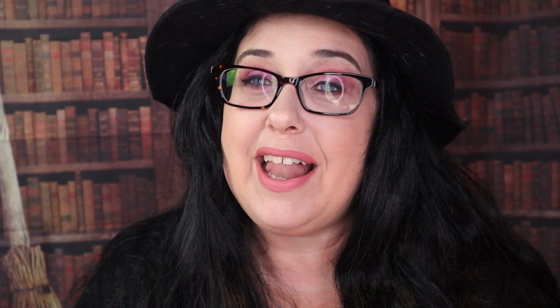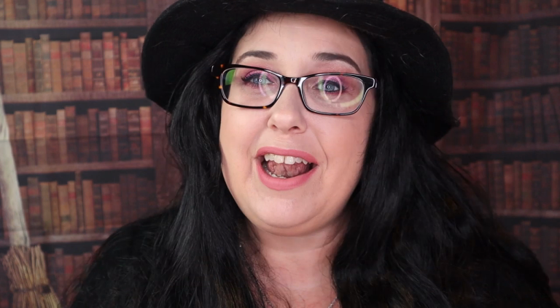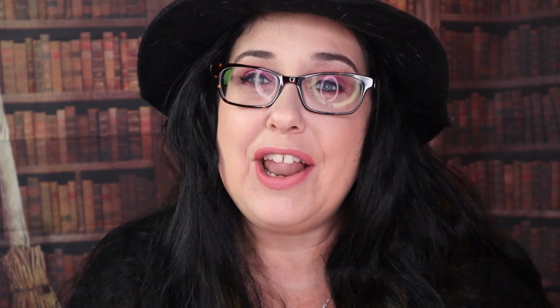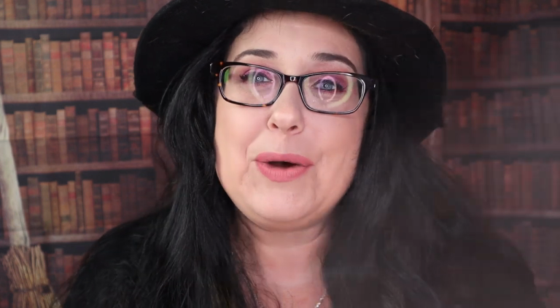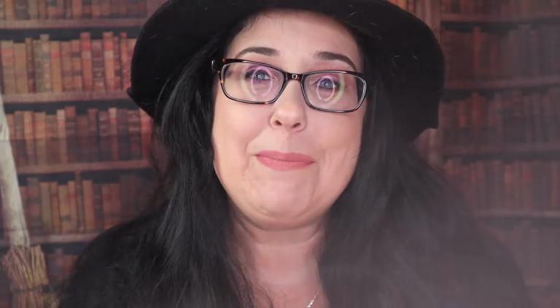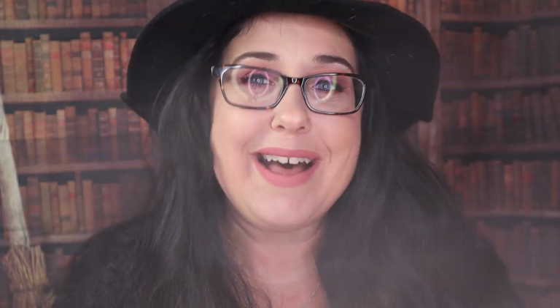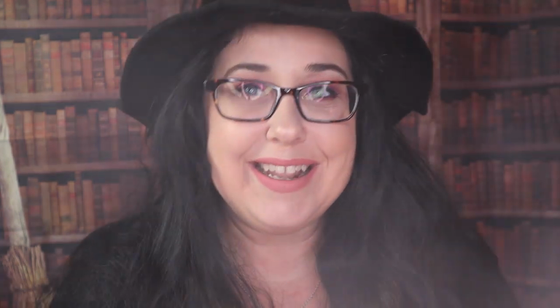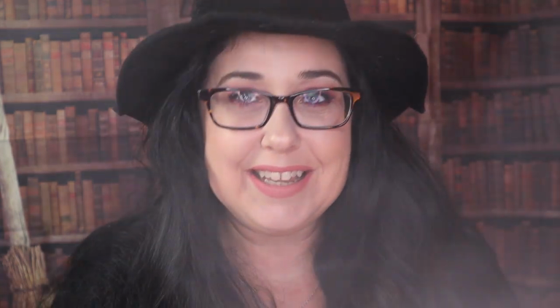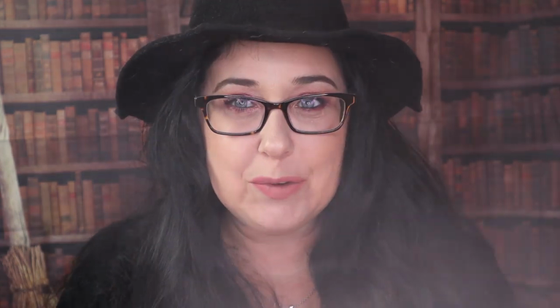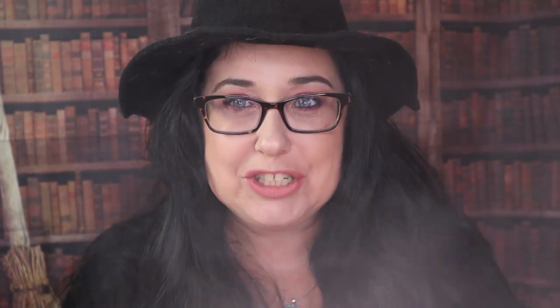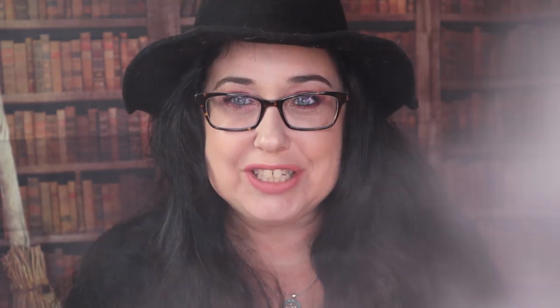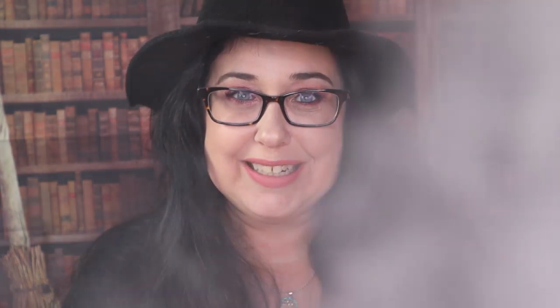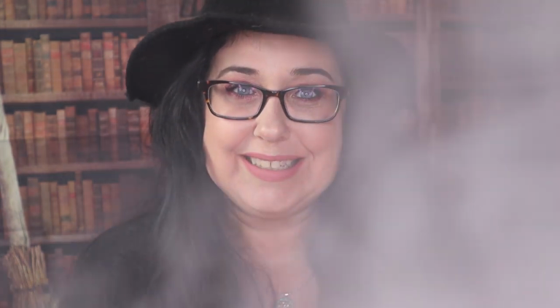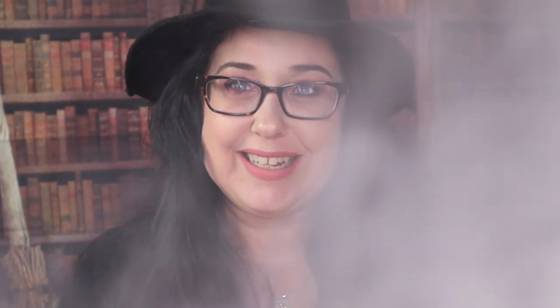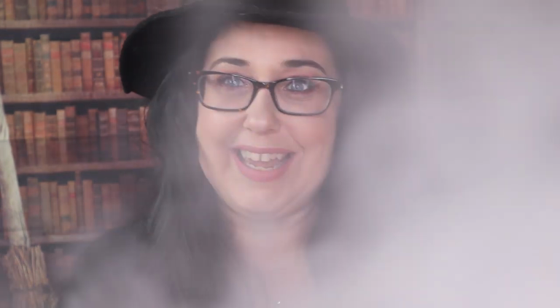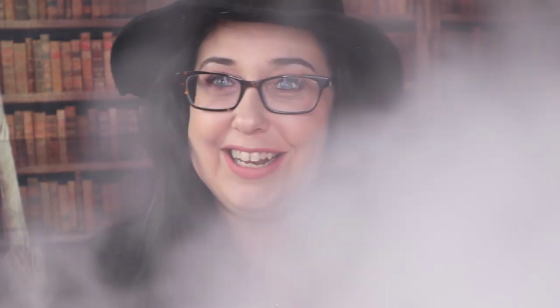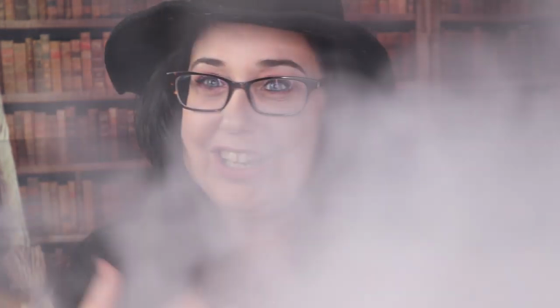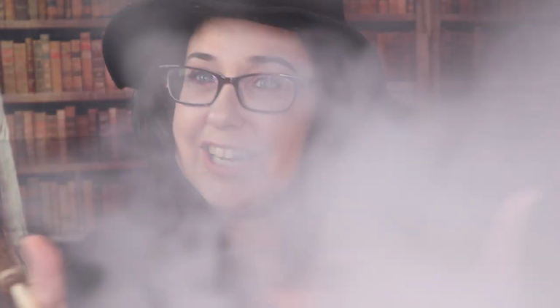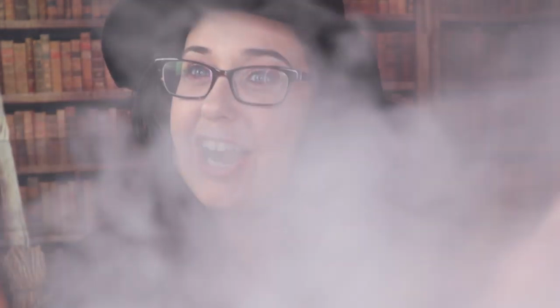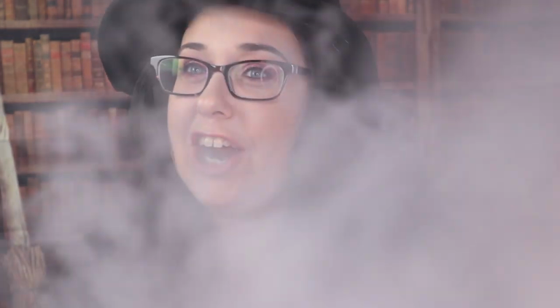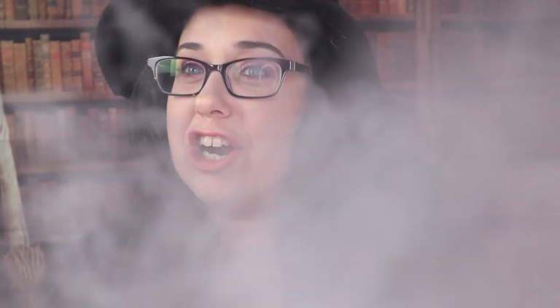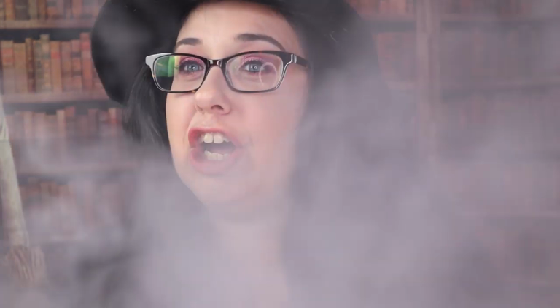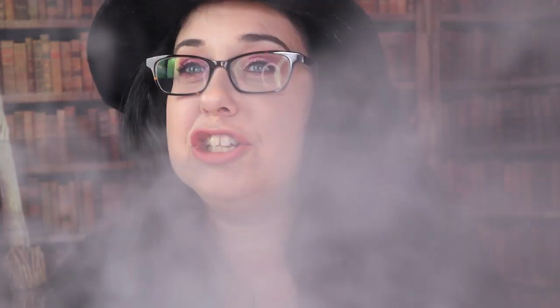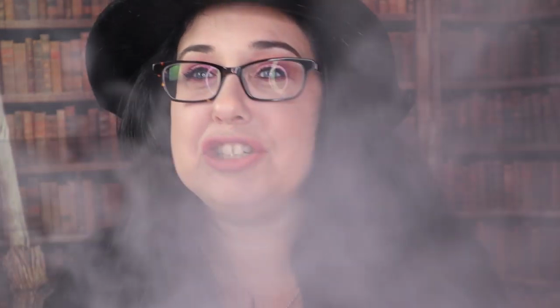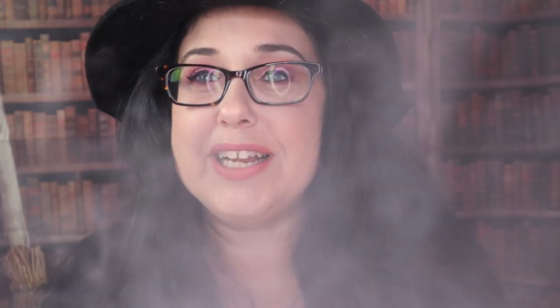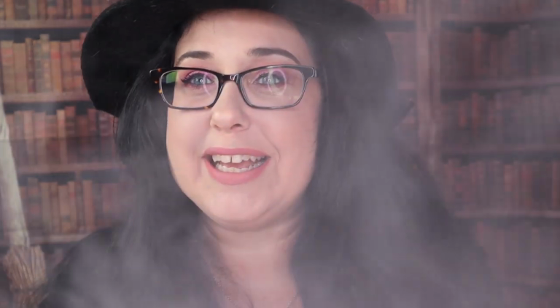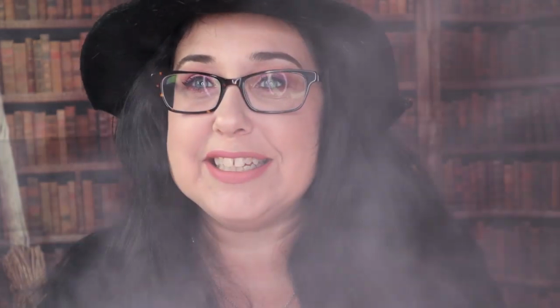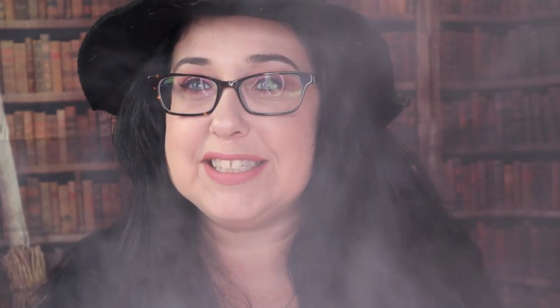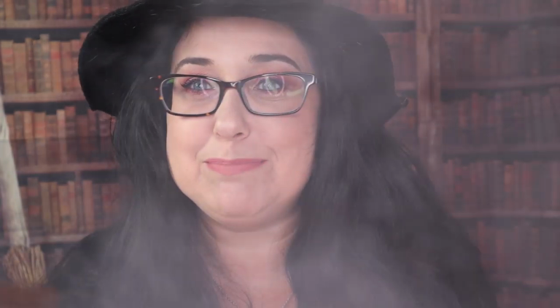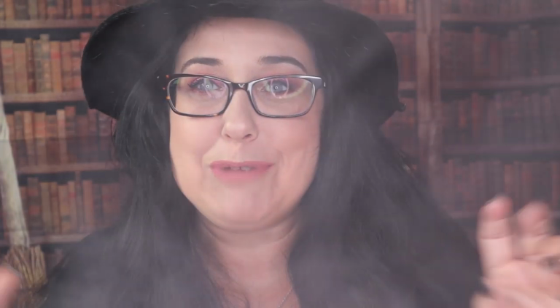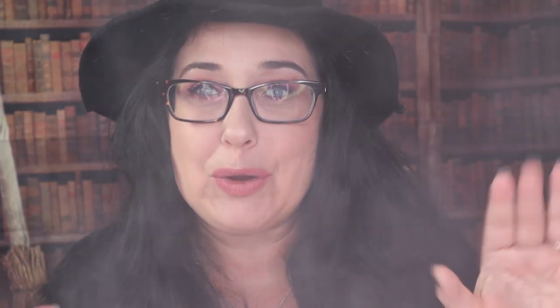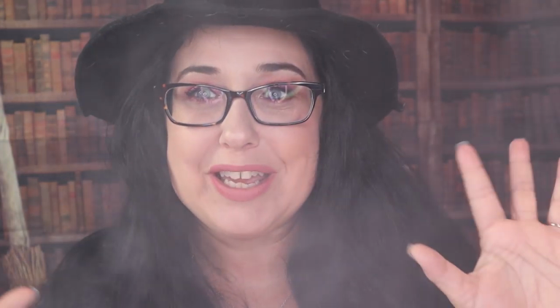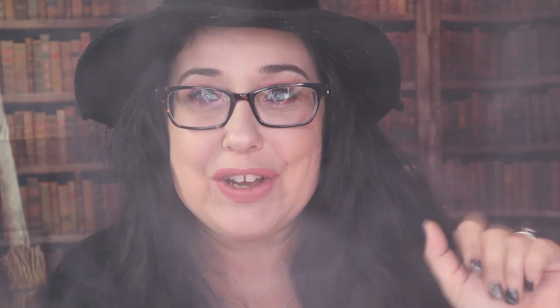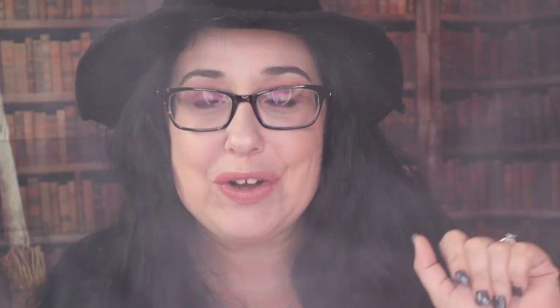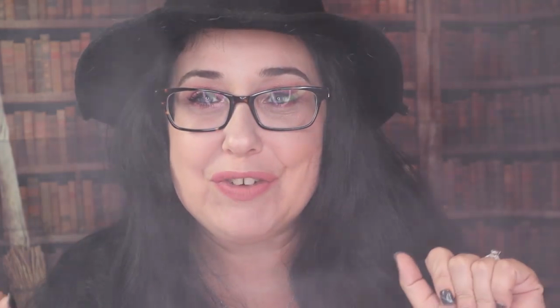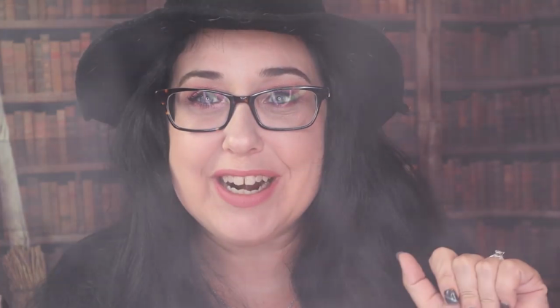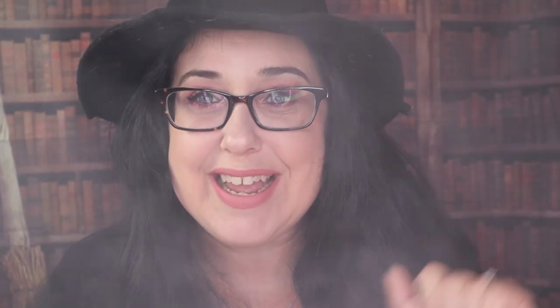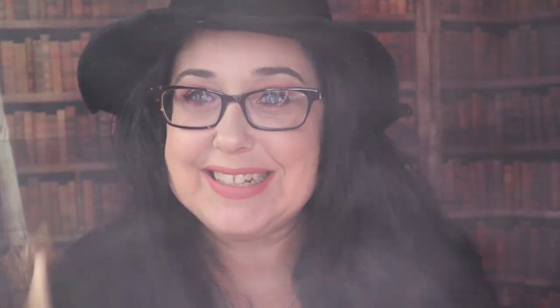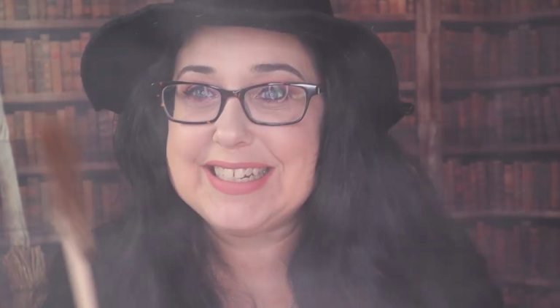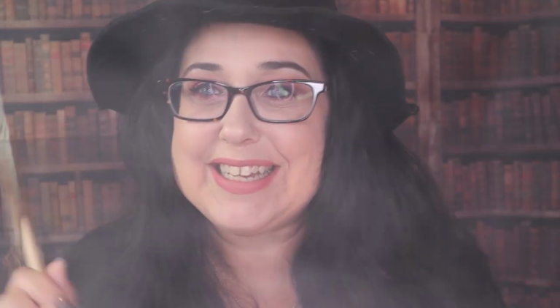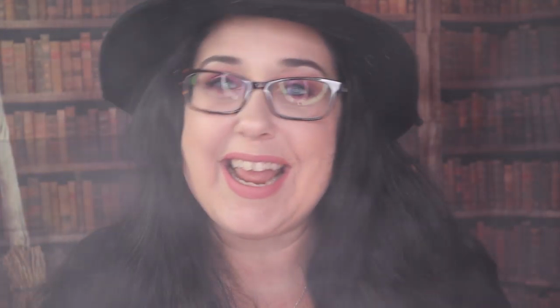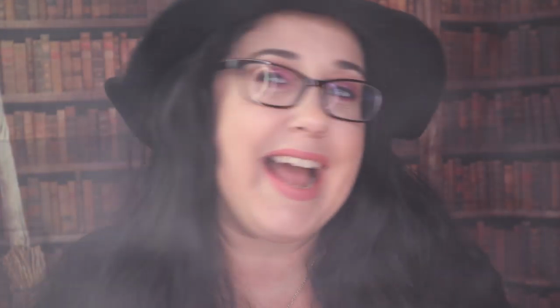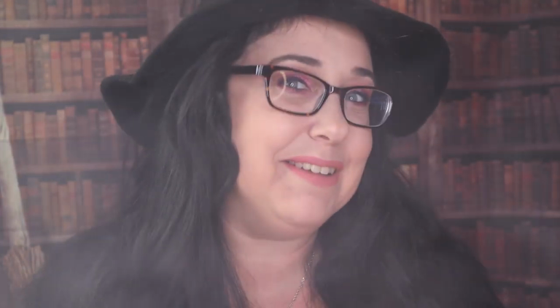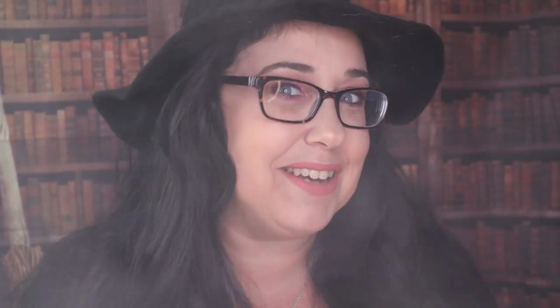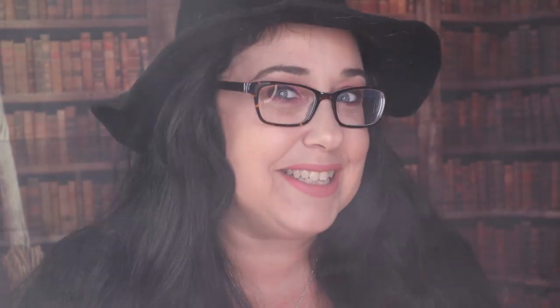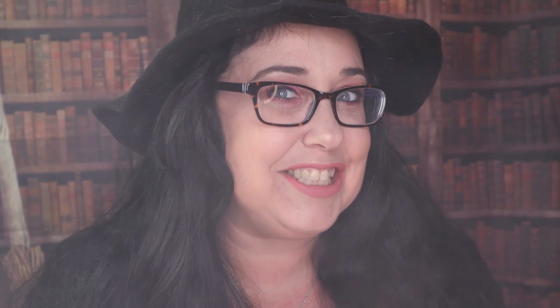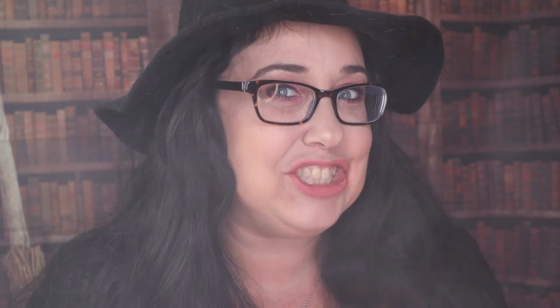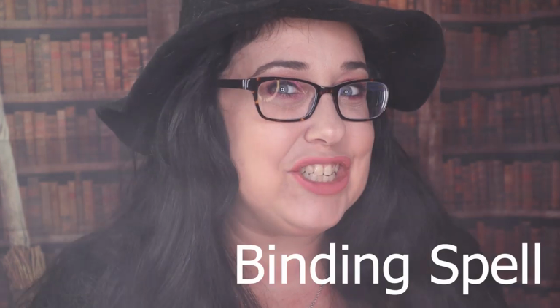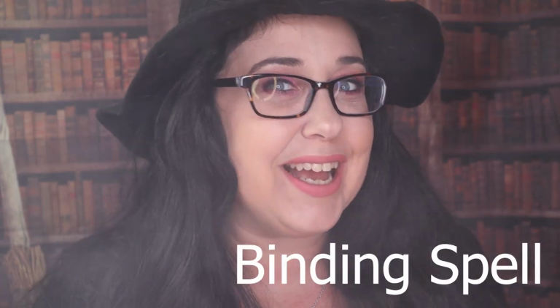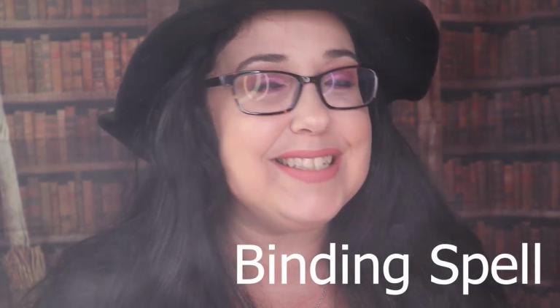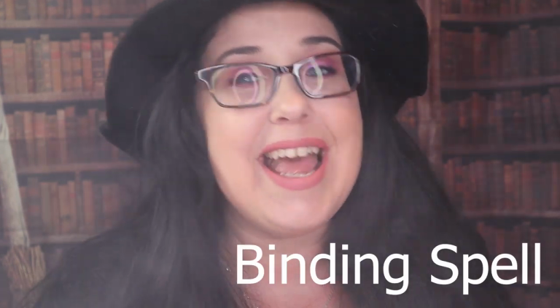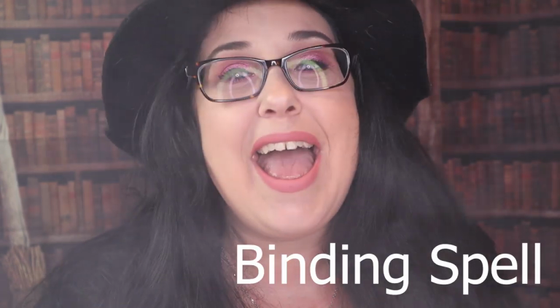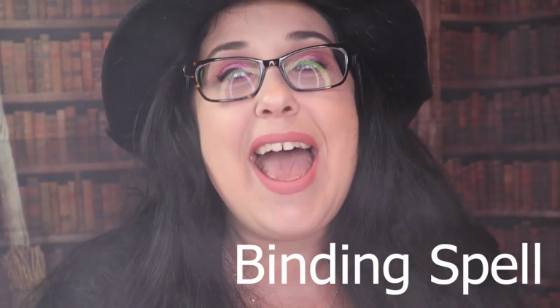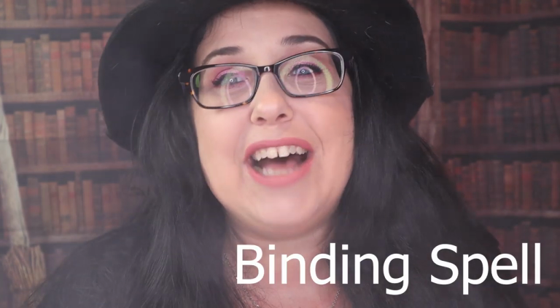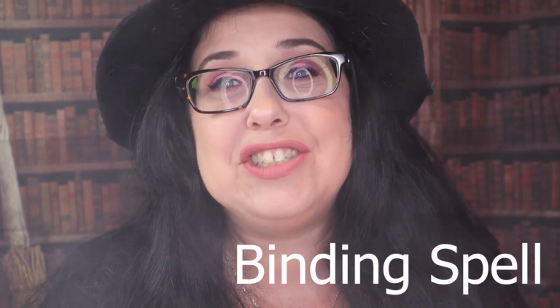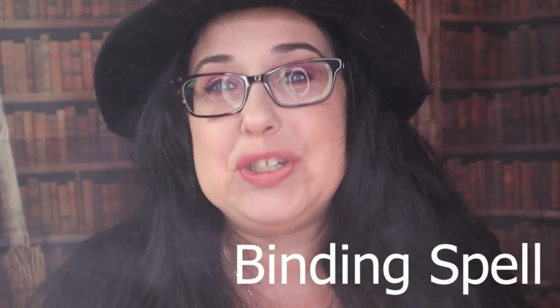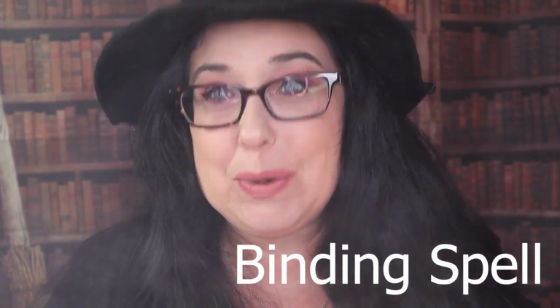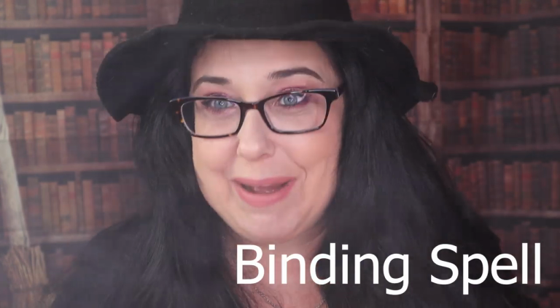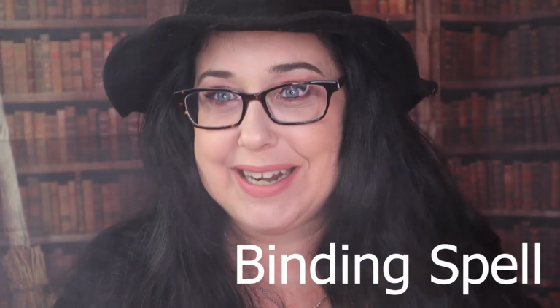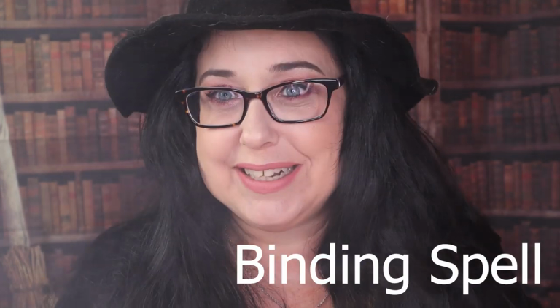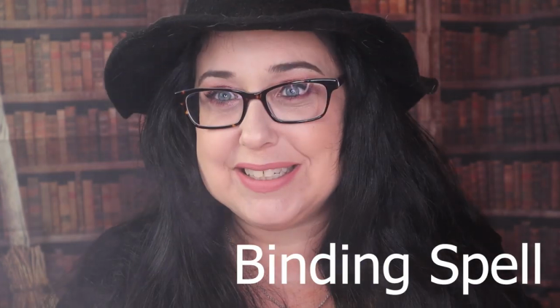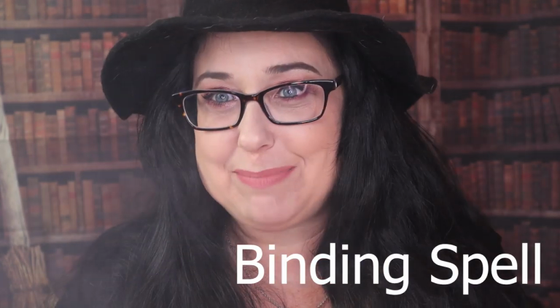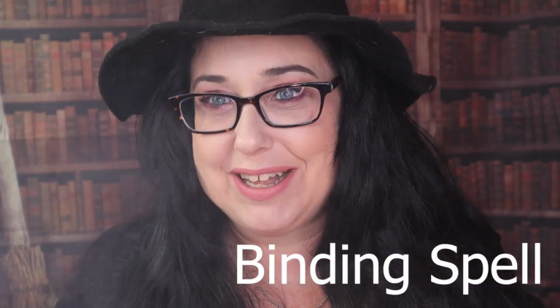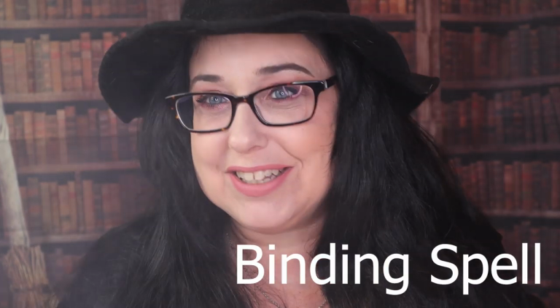Hello, my little witchlings! And look, our cauldron is smoking over, and today I am going to teach you guys how to do a binding spell.